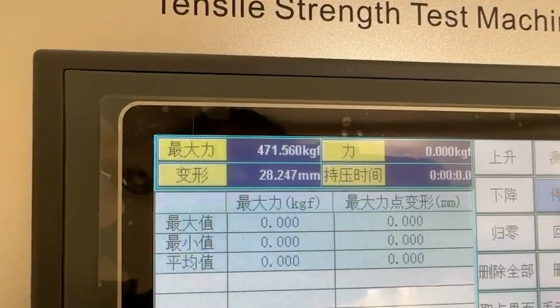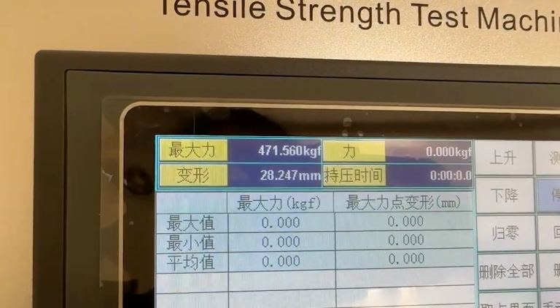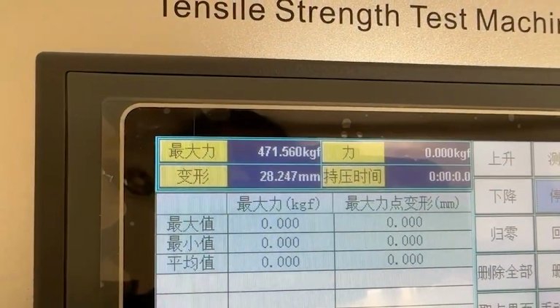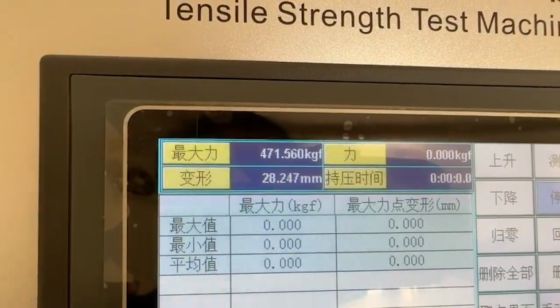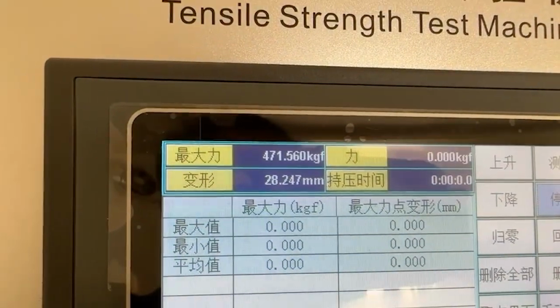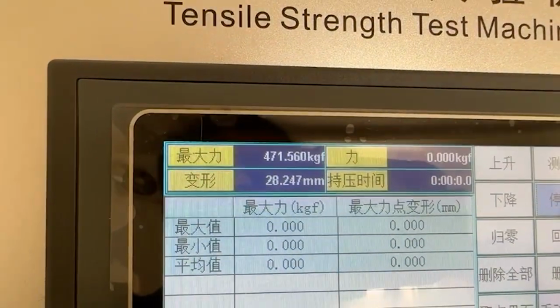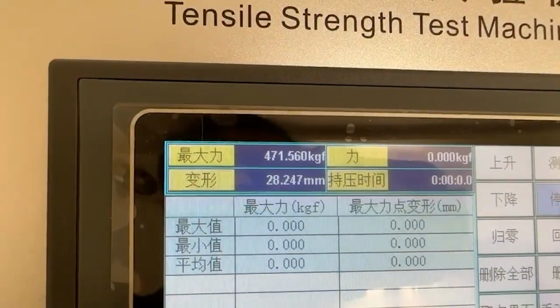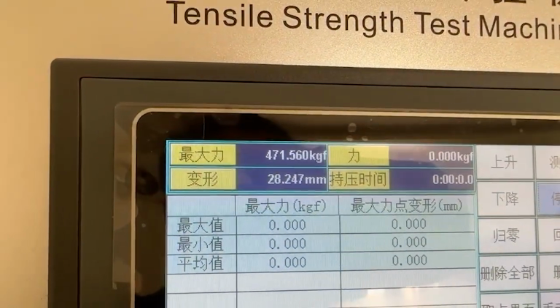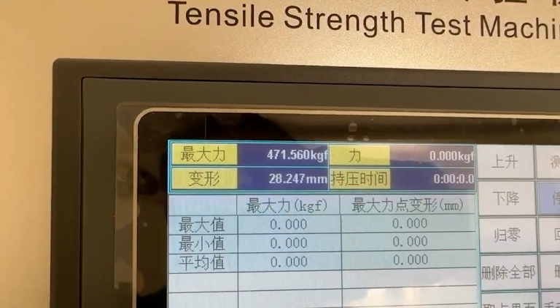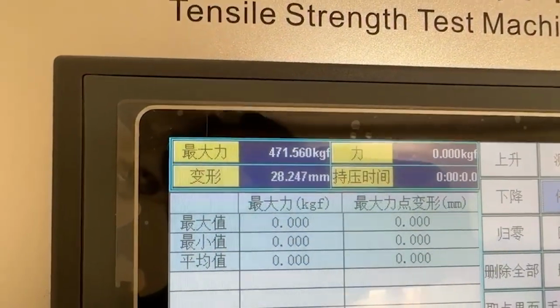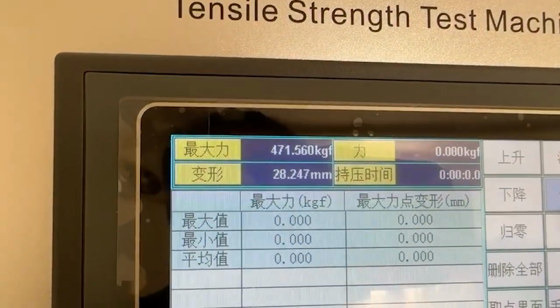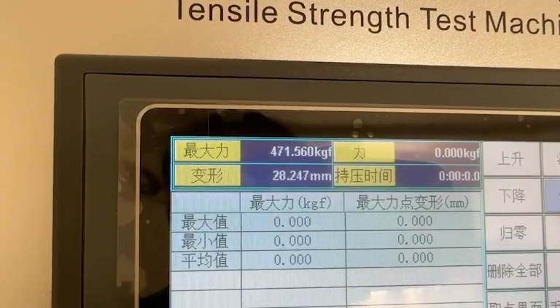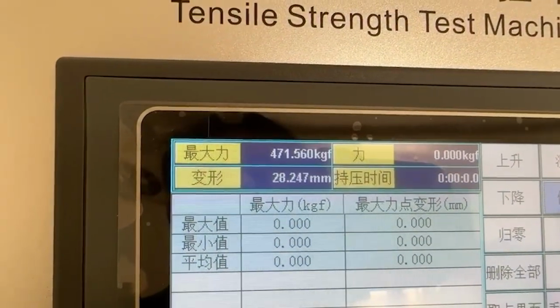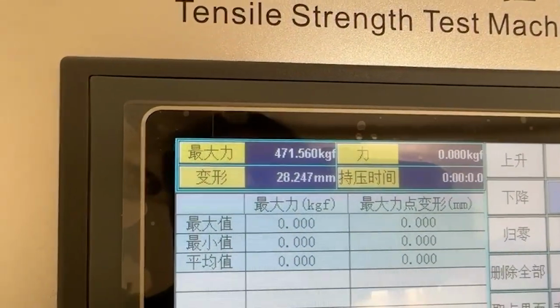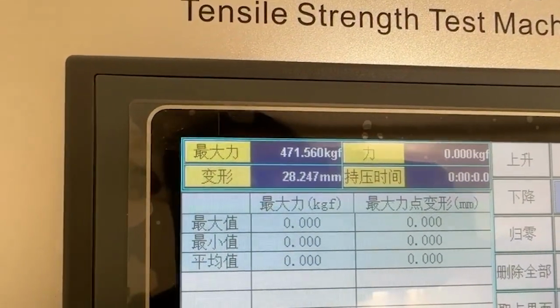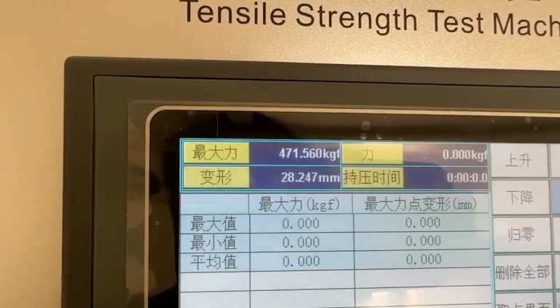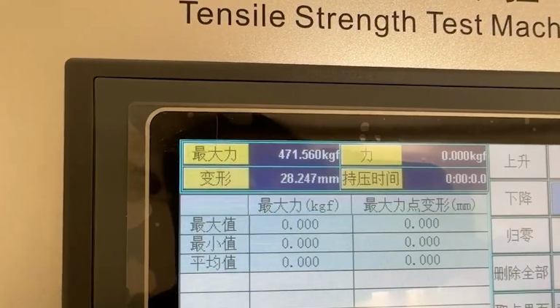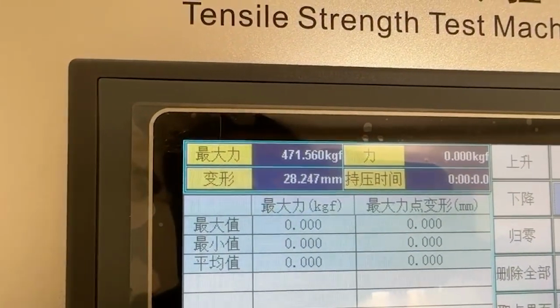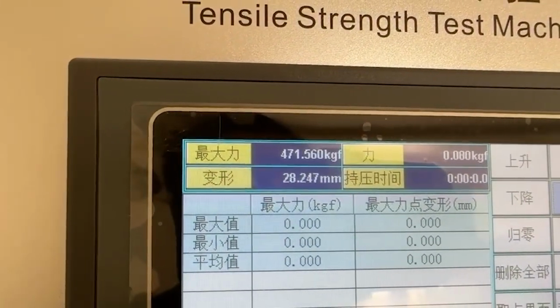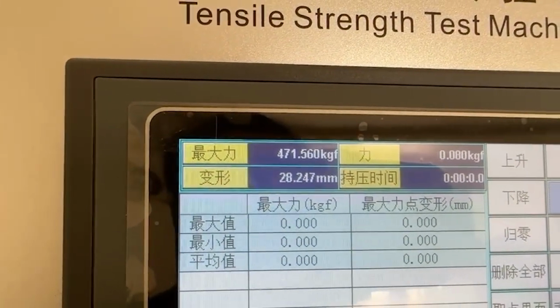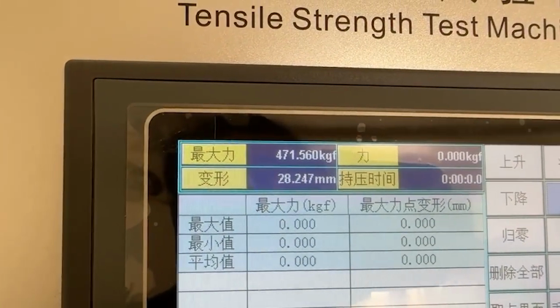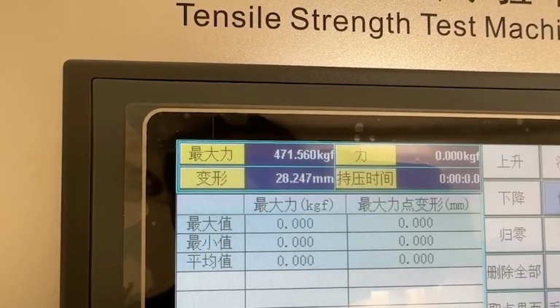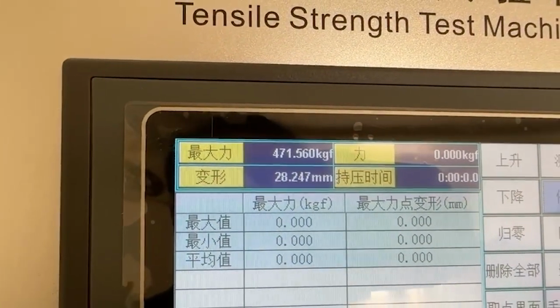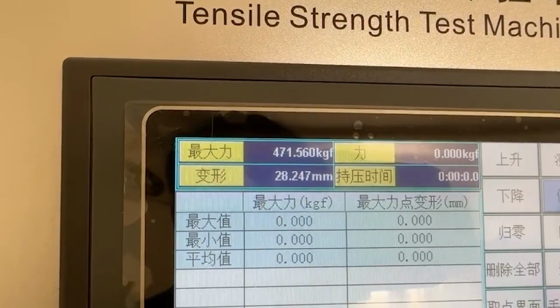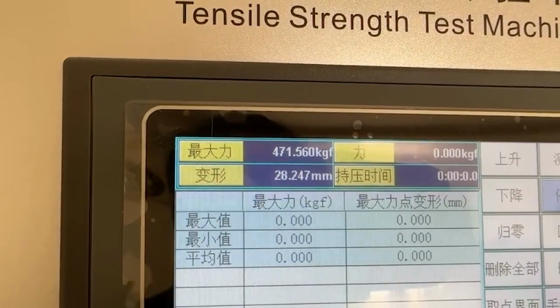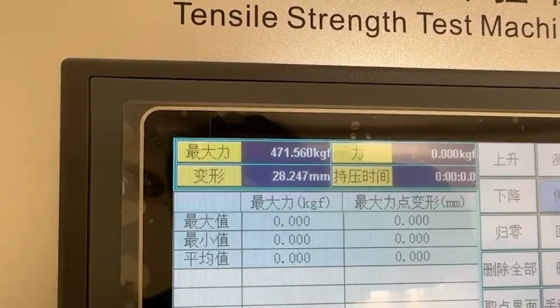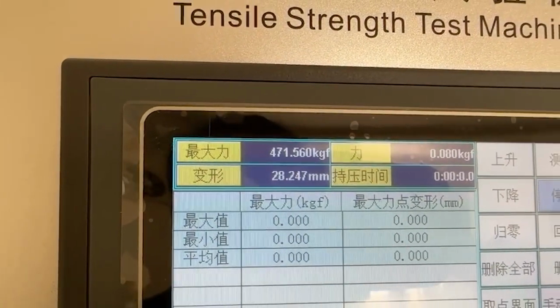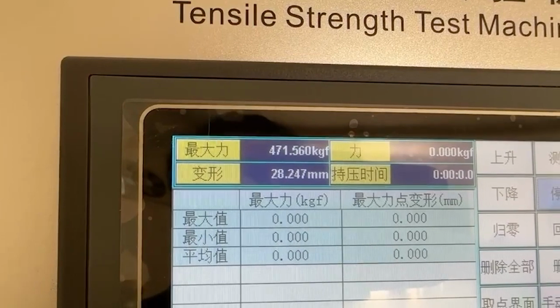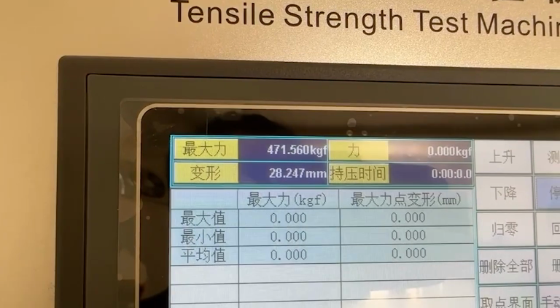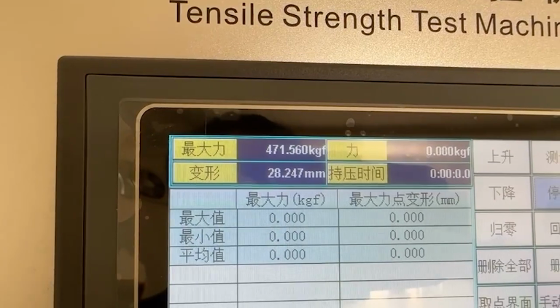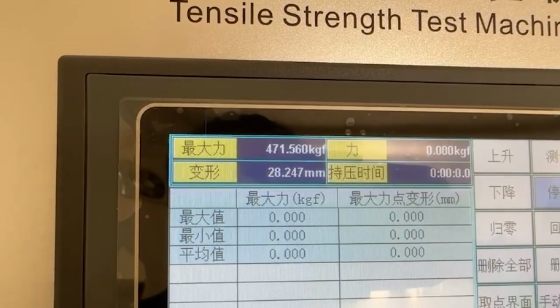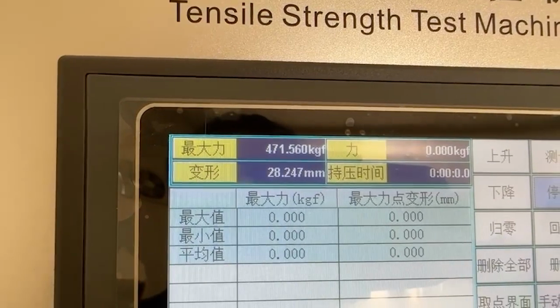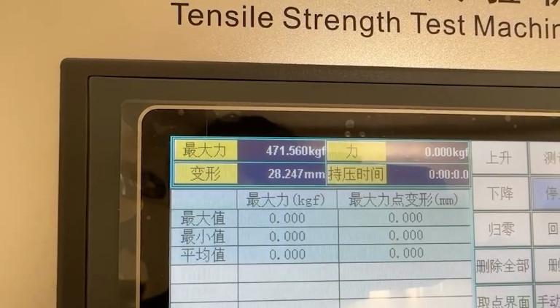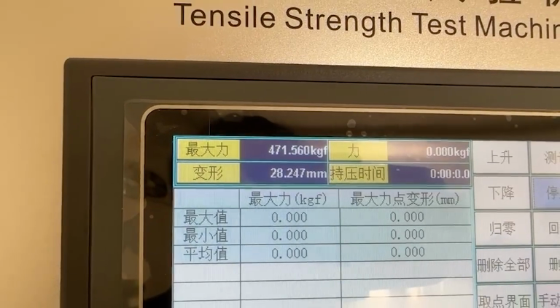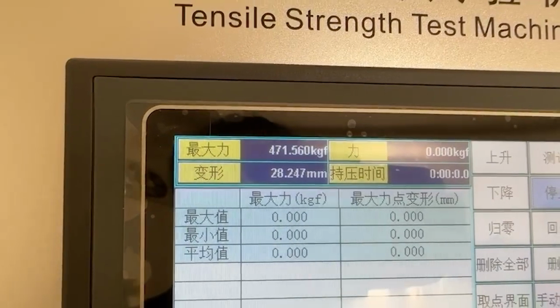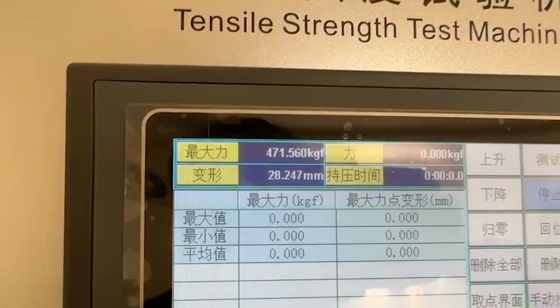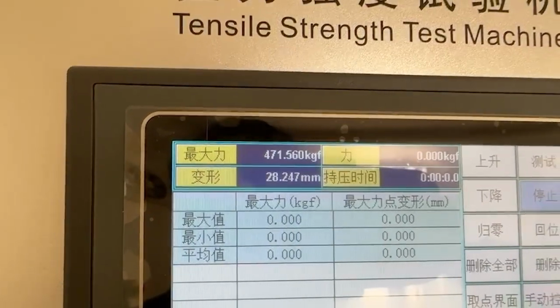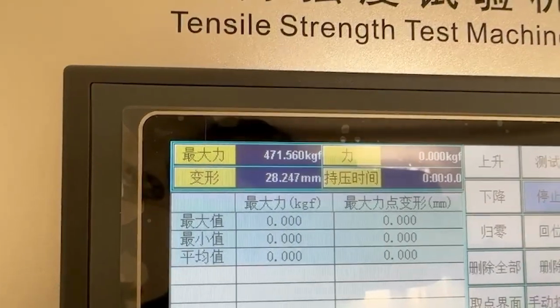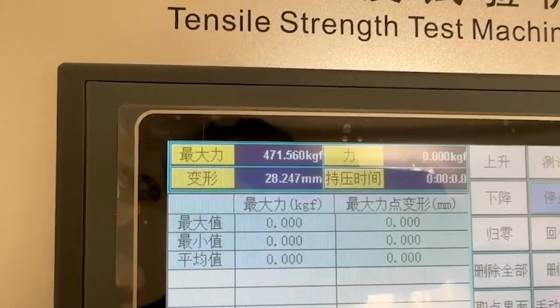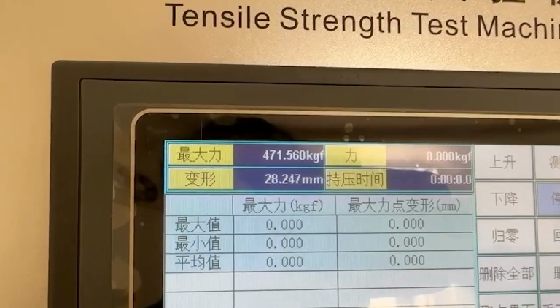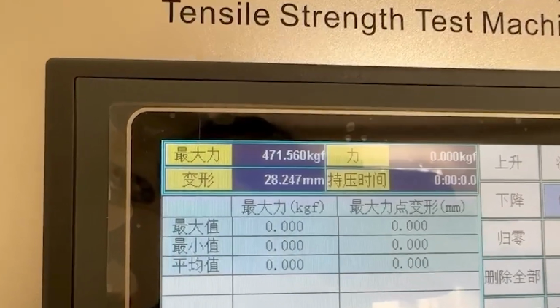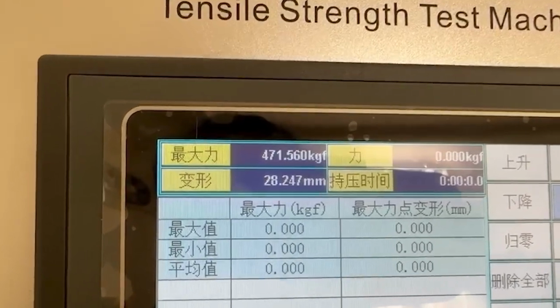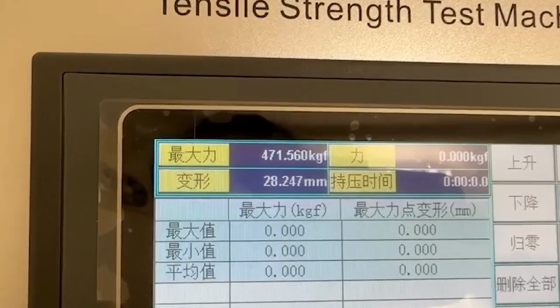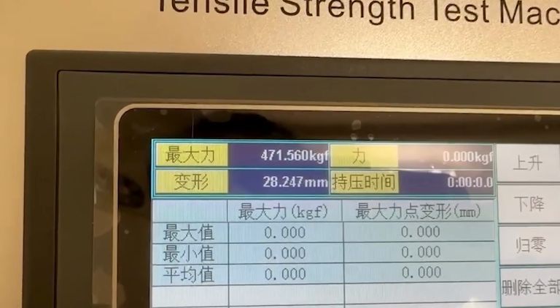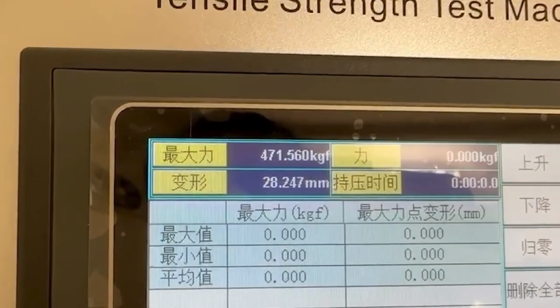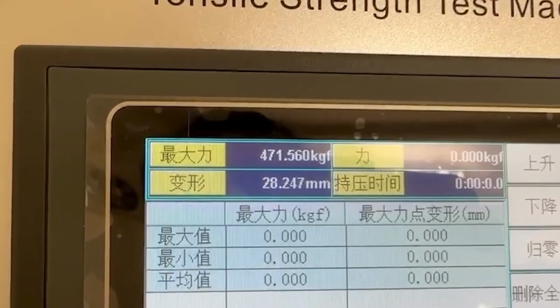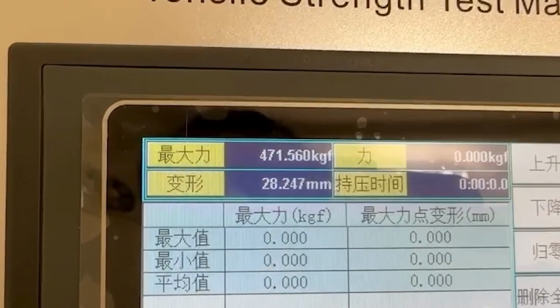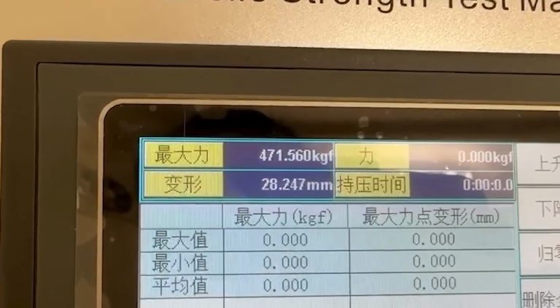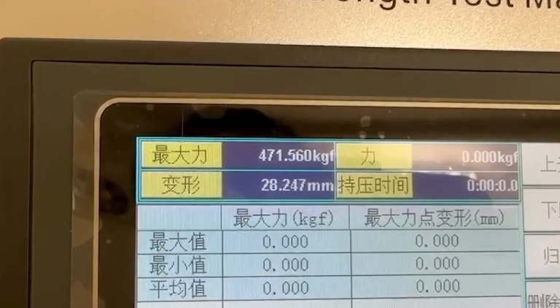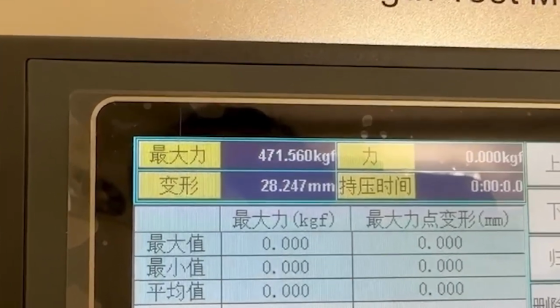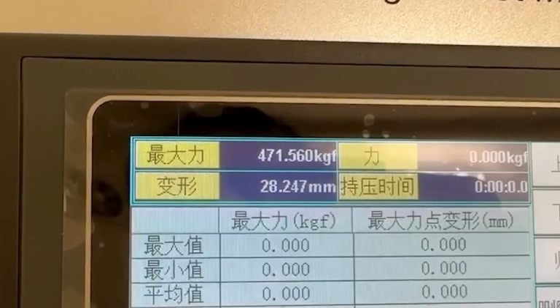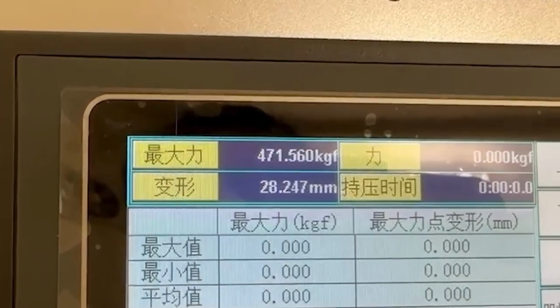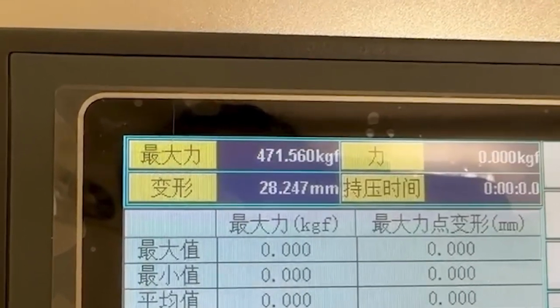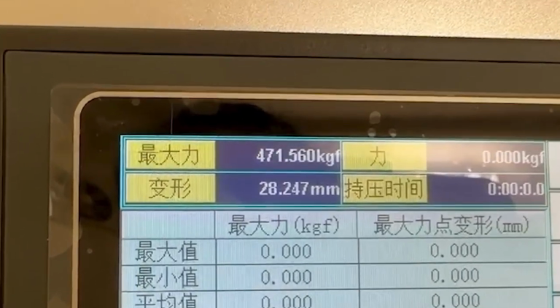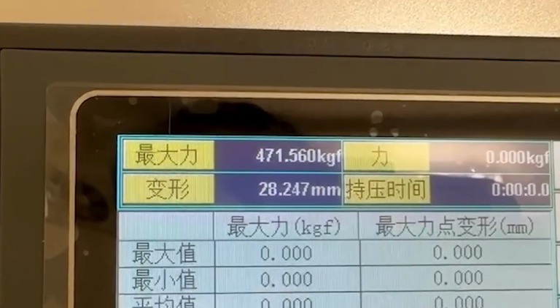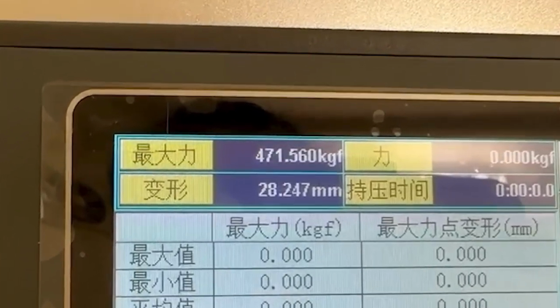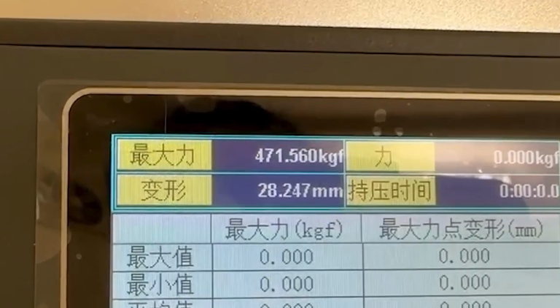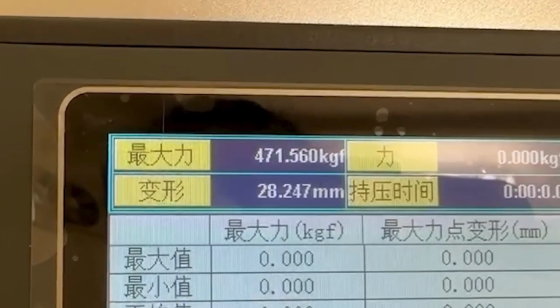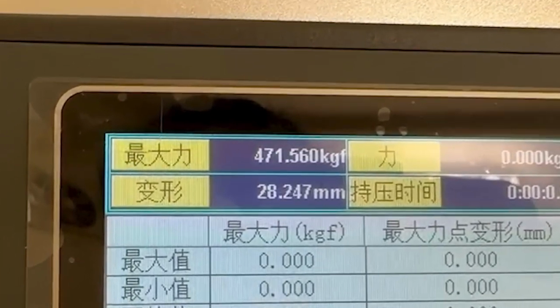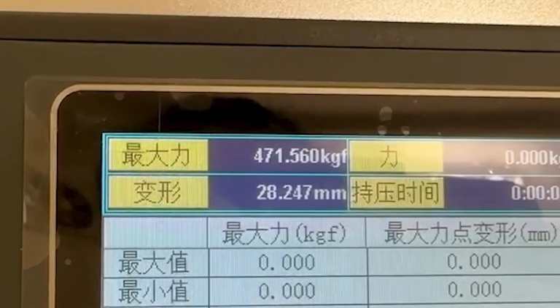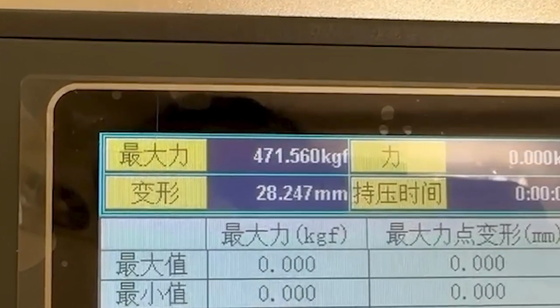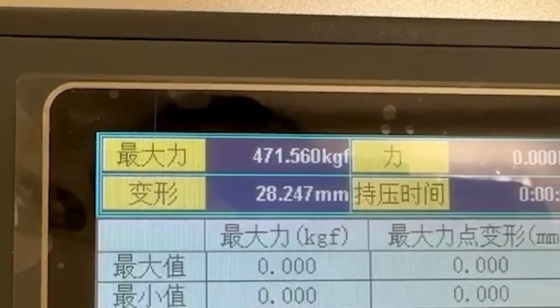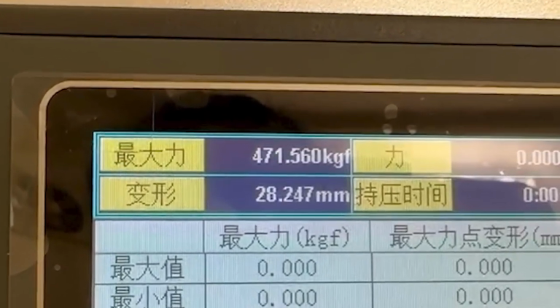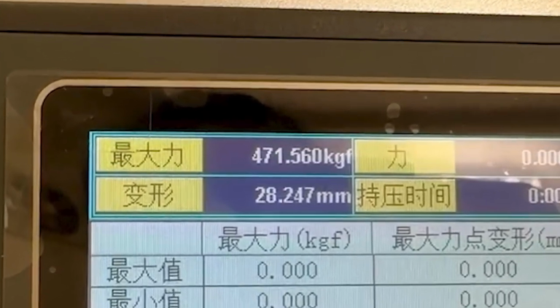So our cylinder can meet the highest level of anti-extraction test in EN1303.